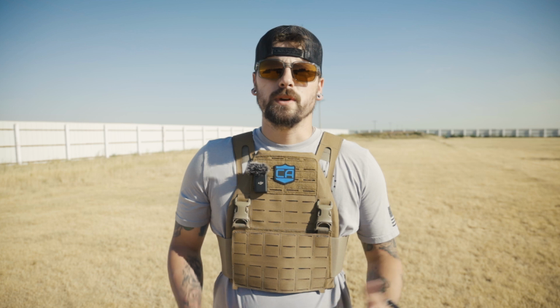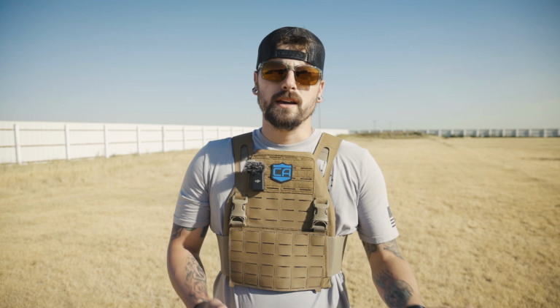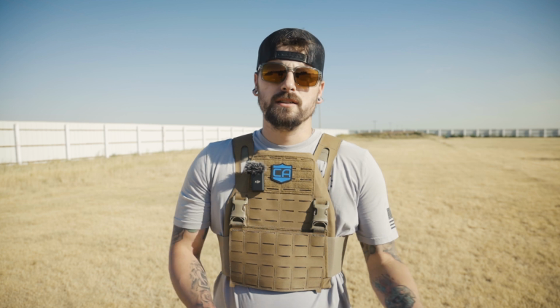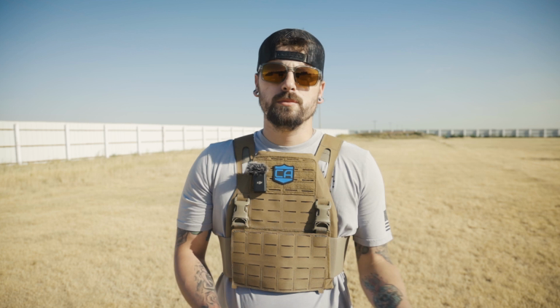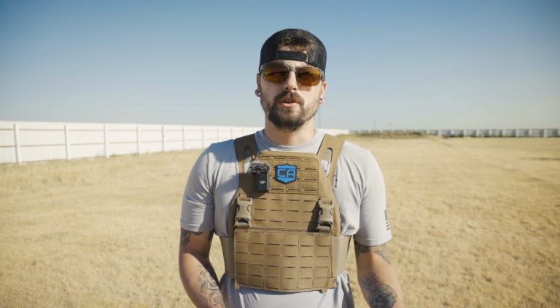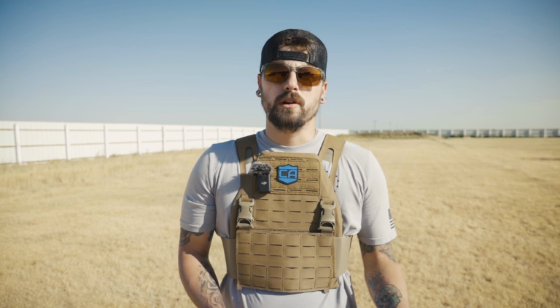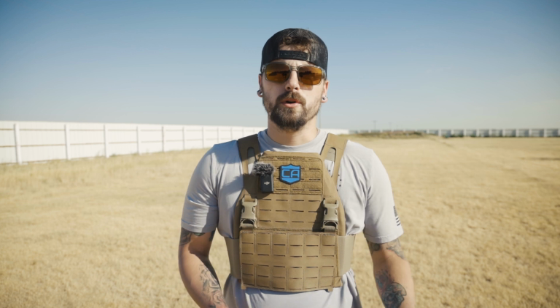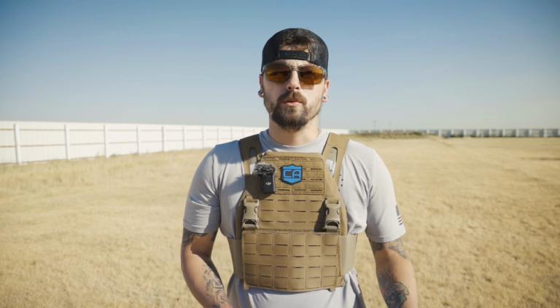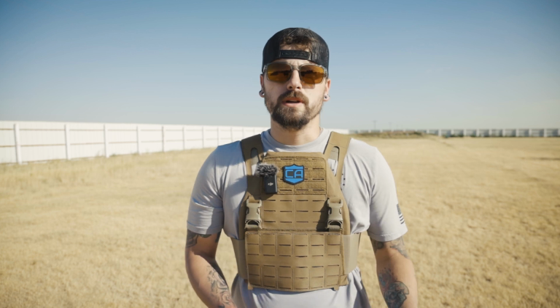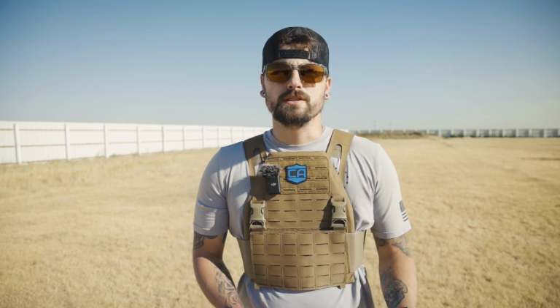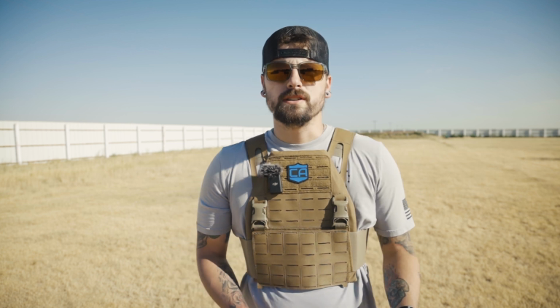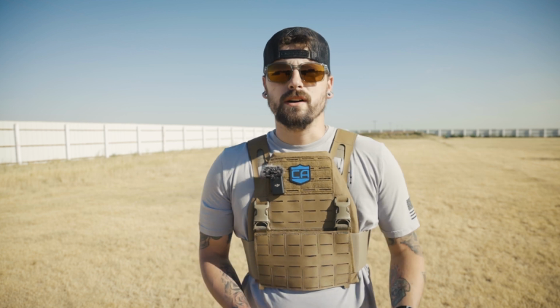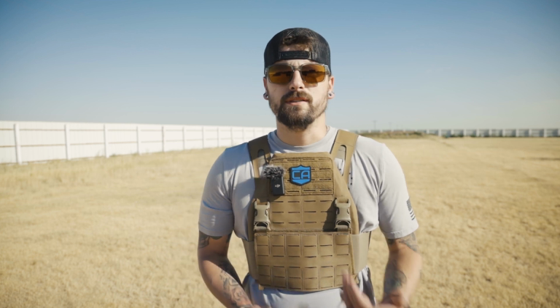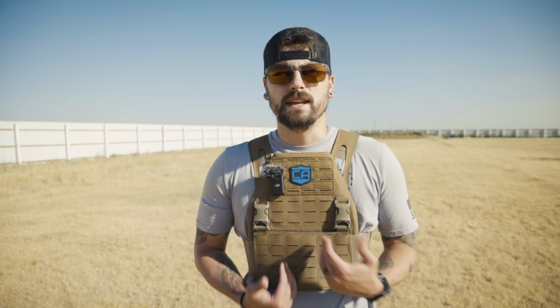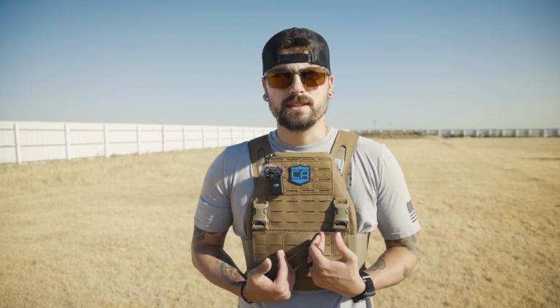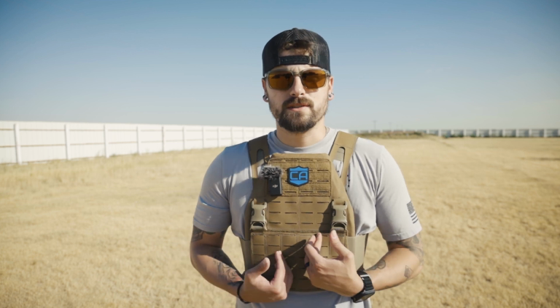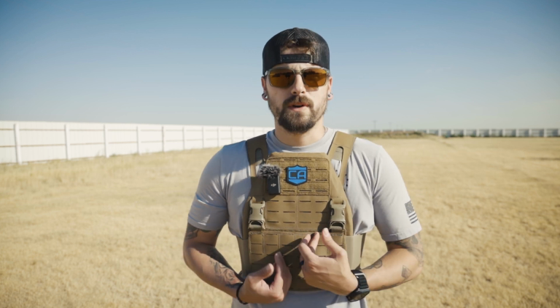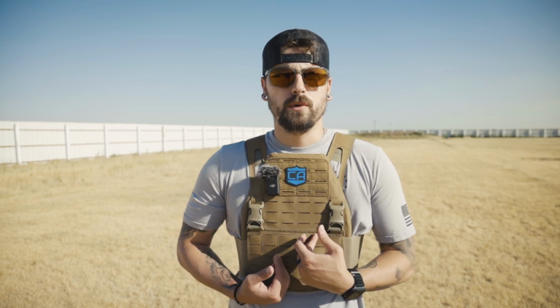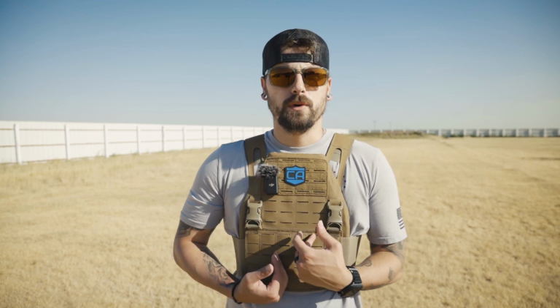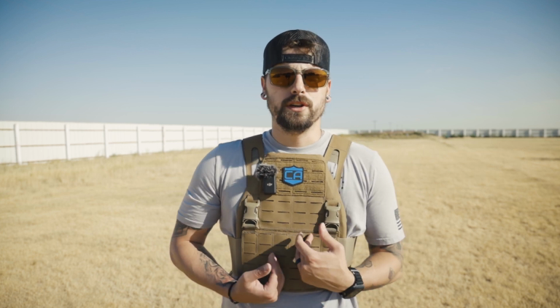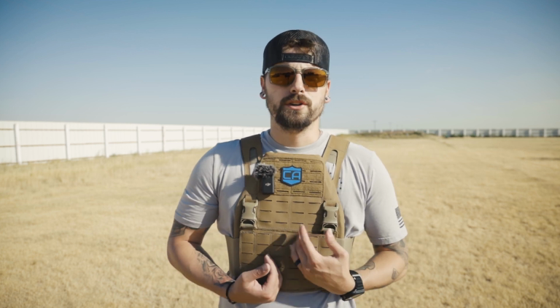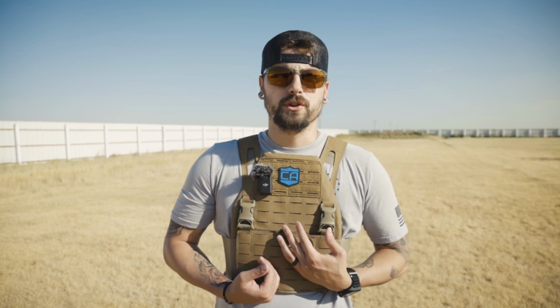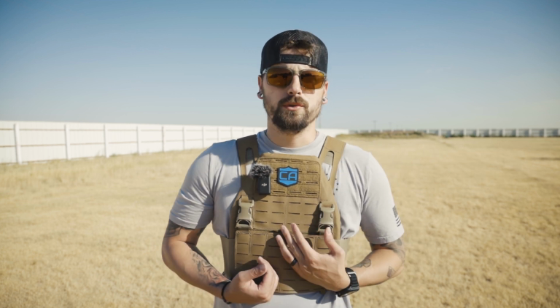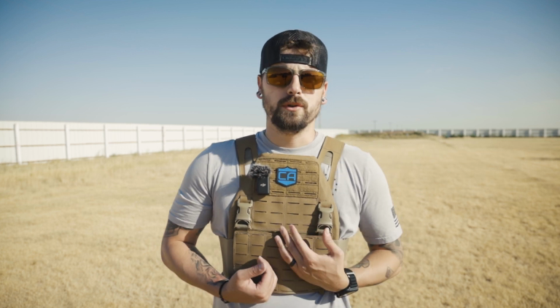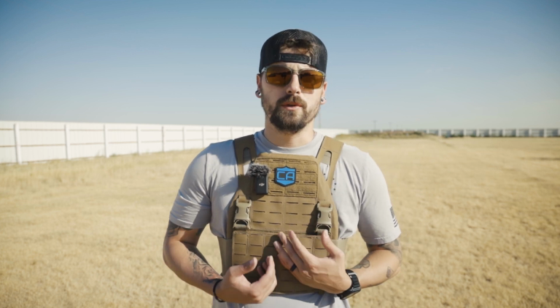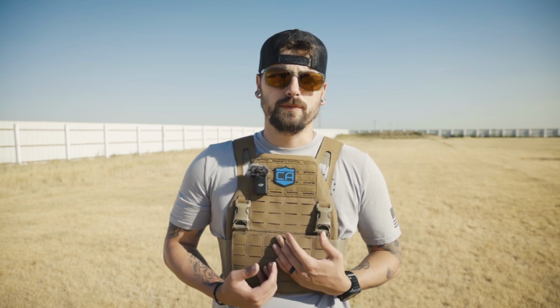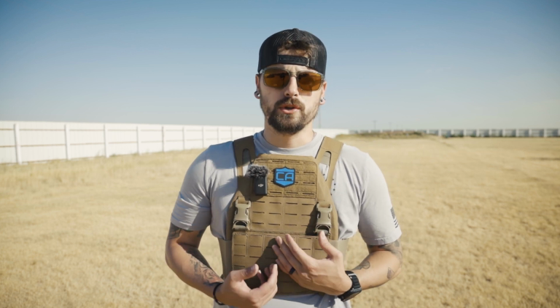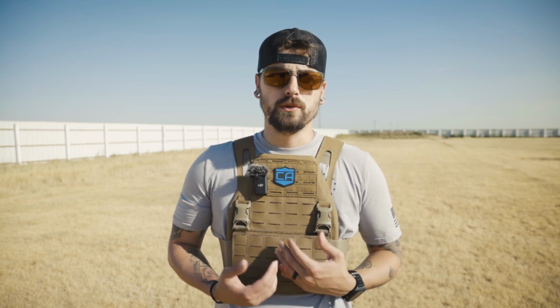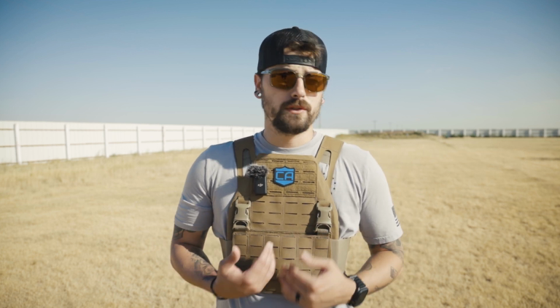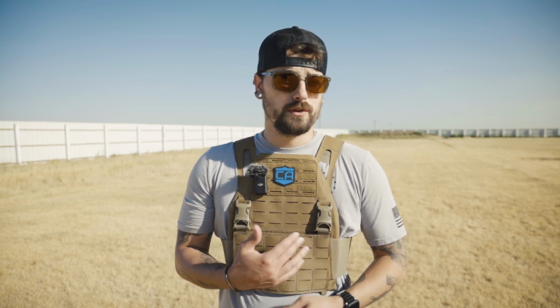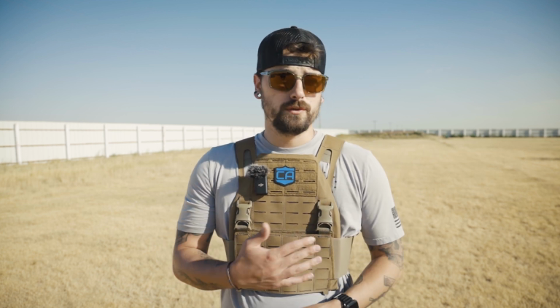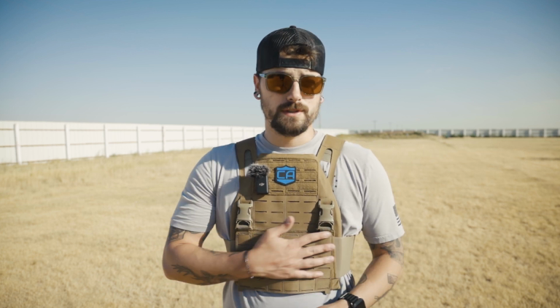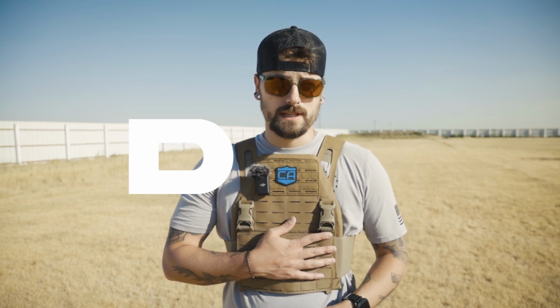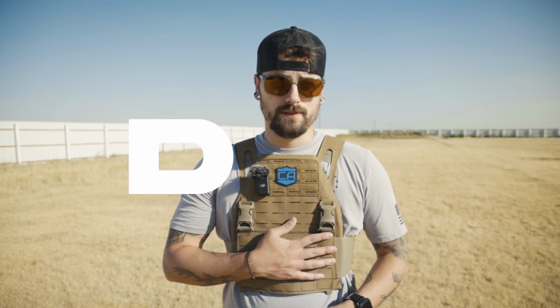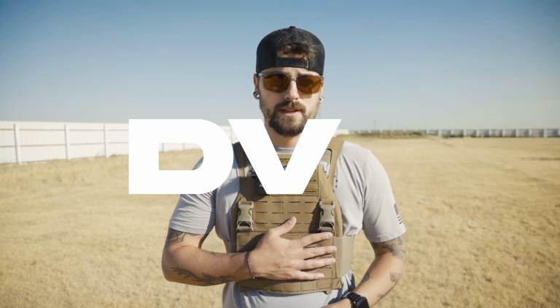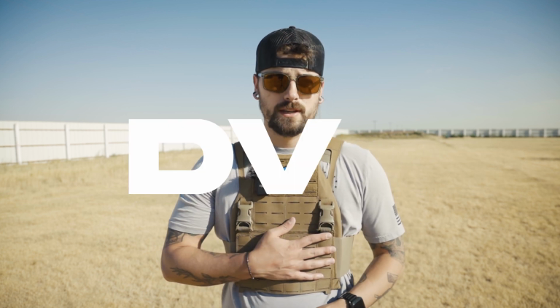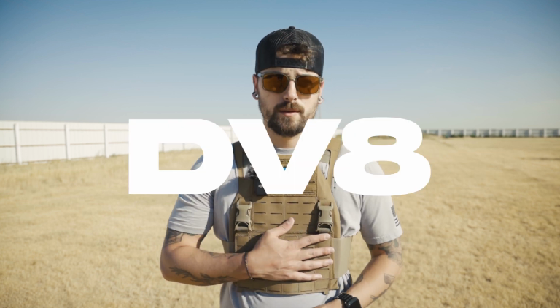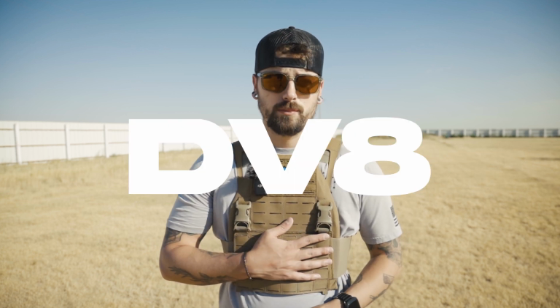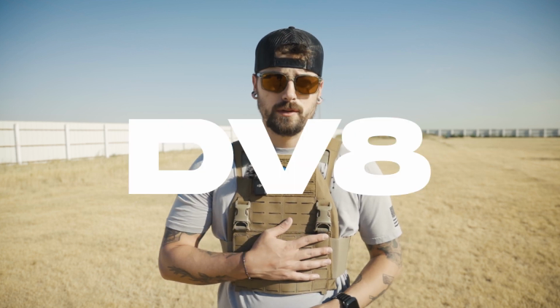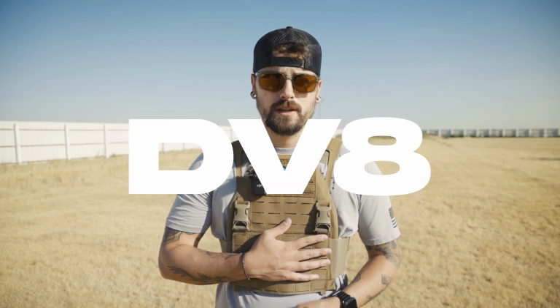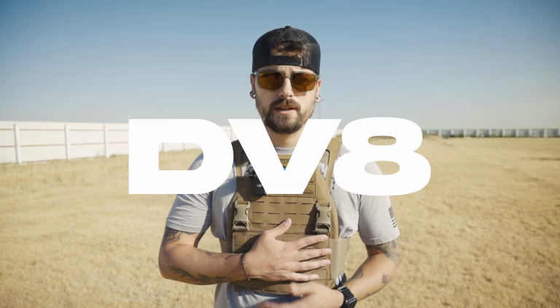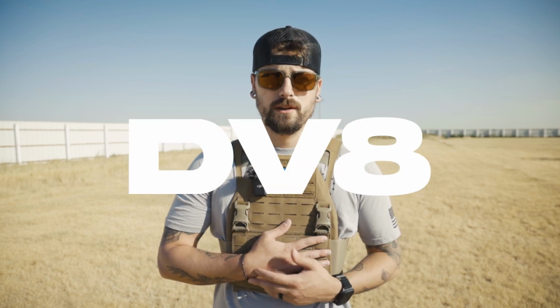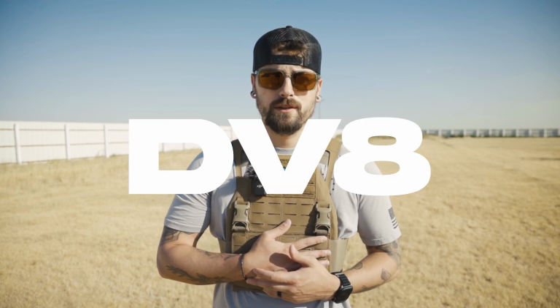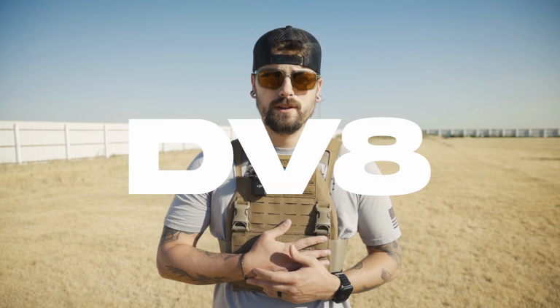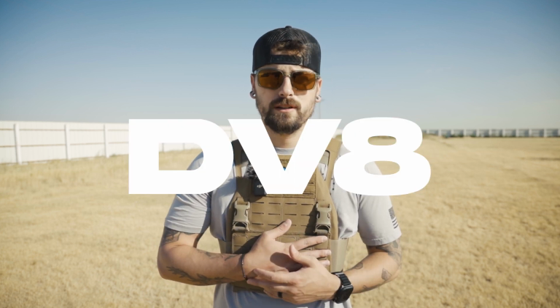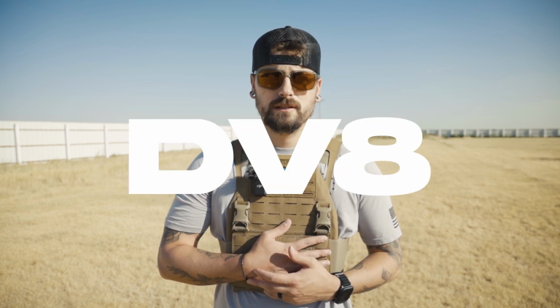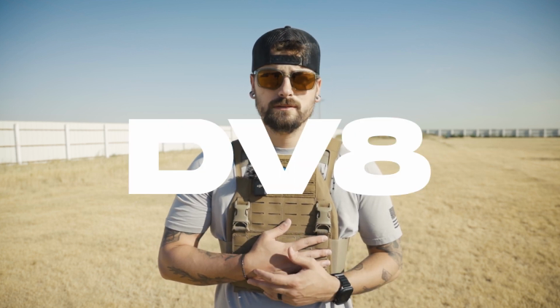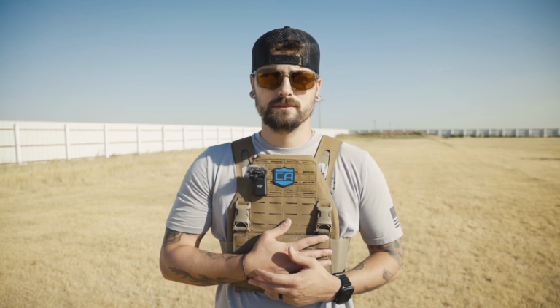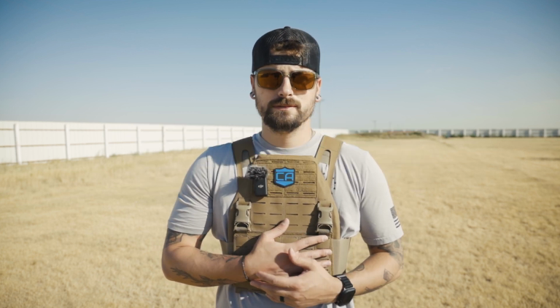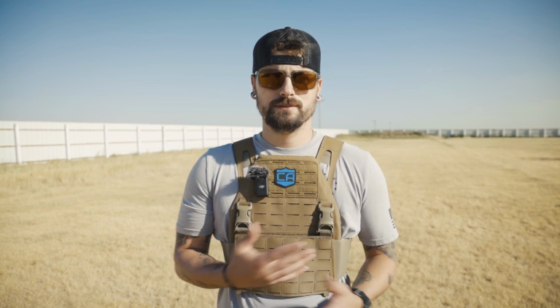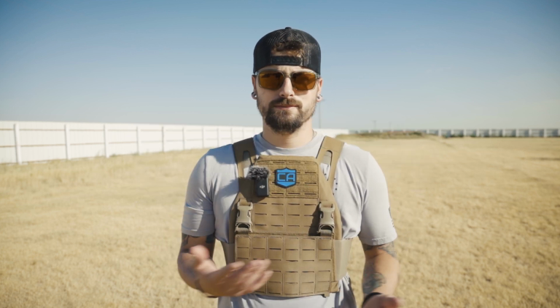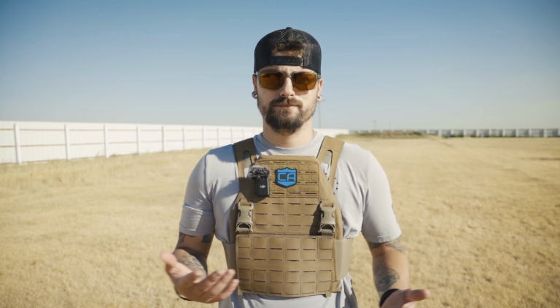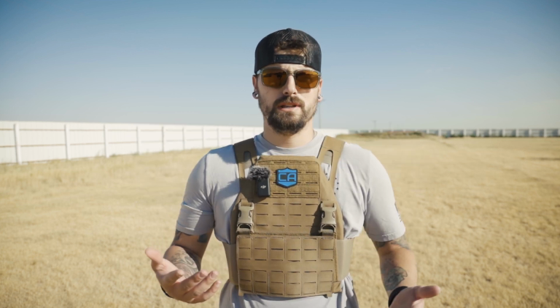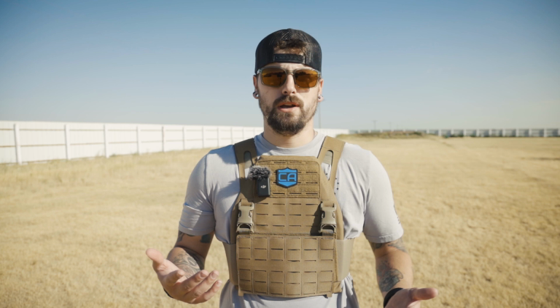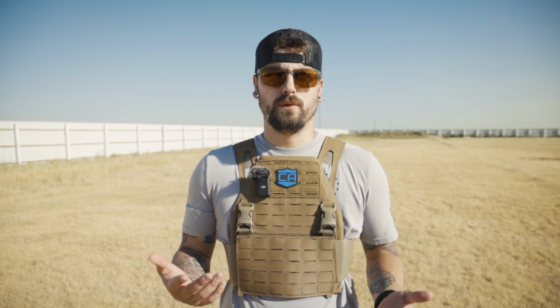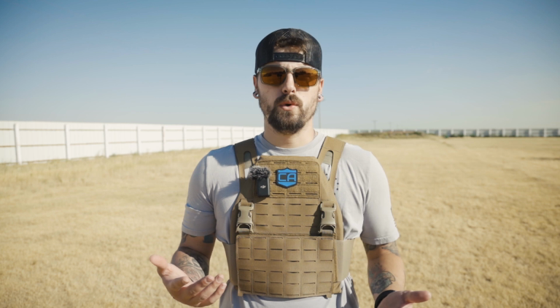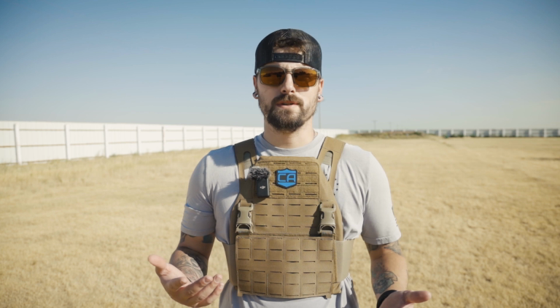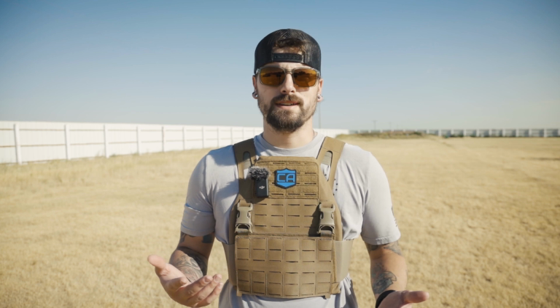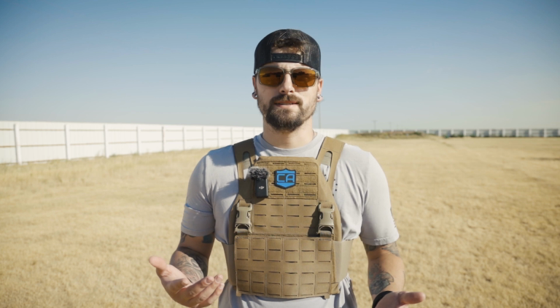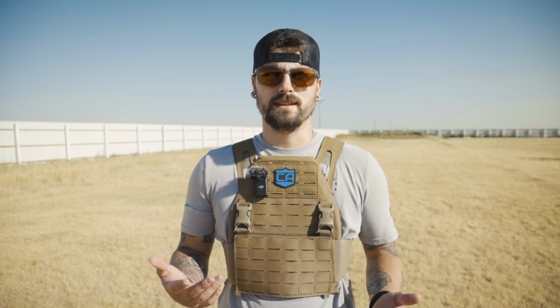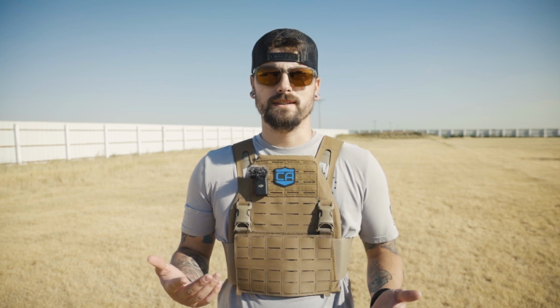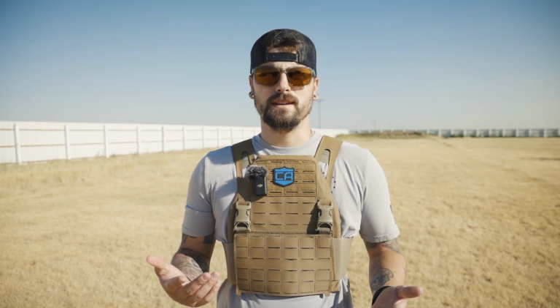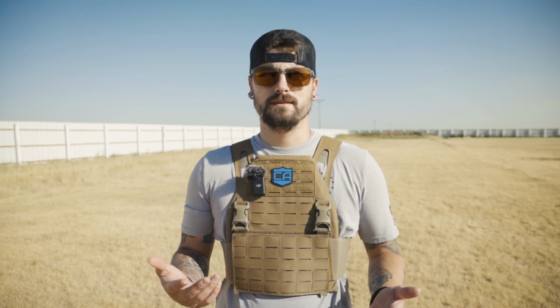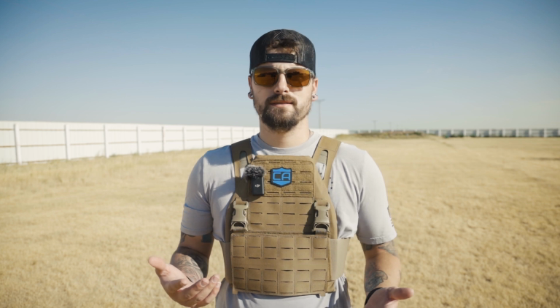When Caliber Armor reached out and asked if I wanted to do a review of their new DV8 plate carrier, of course I said yes.